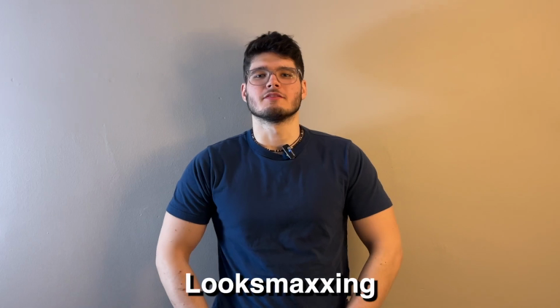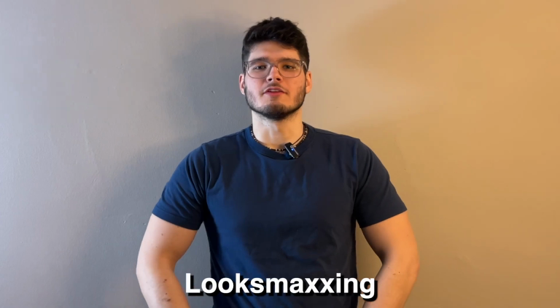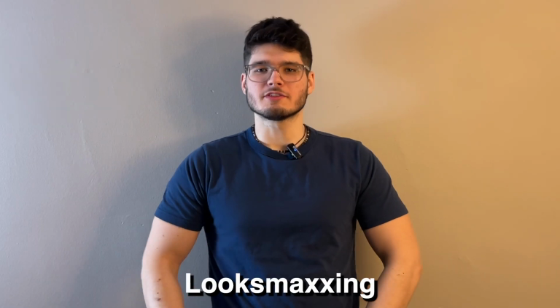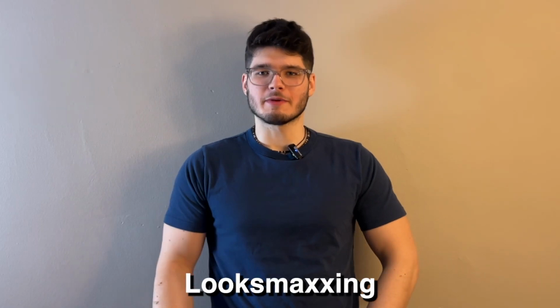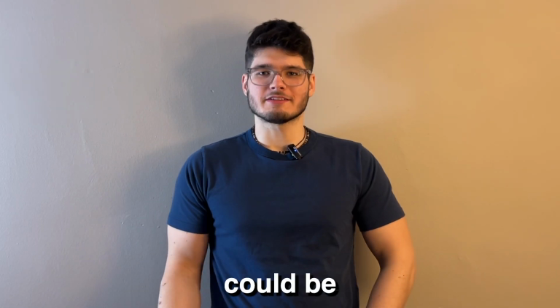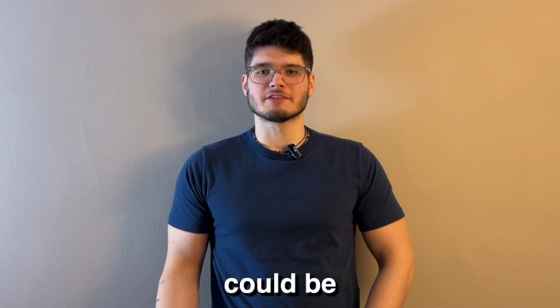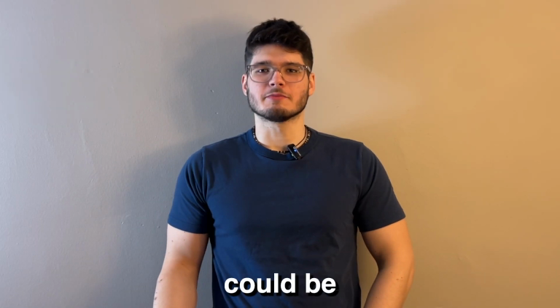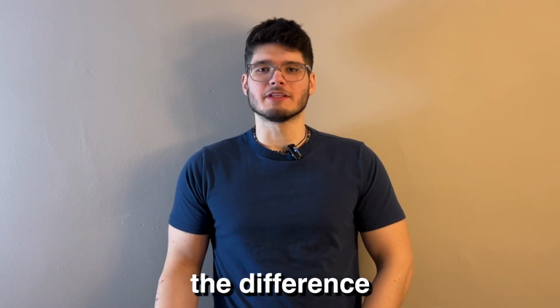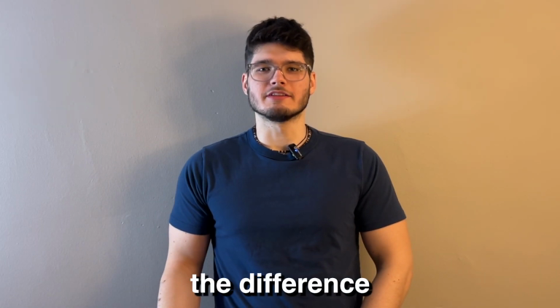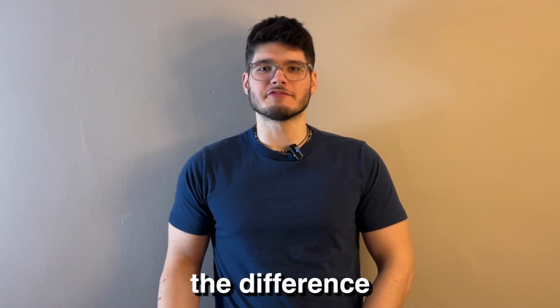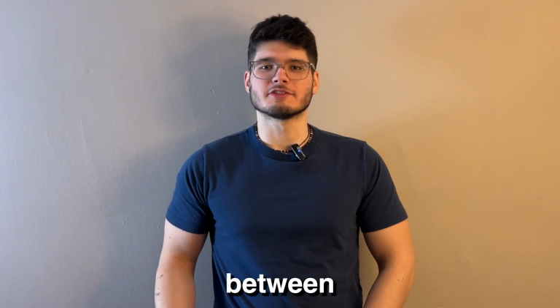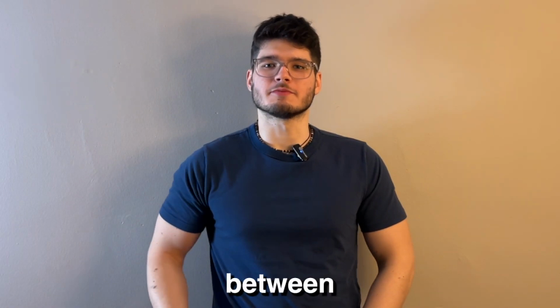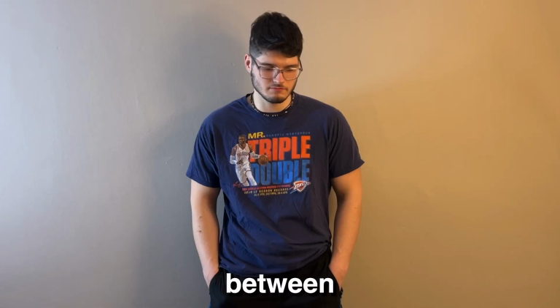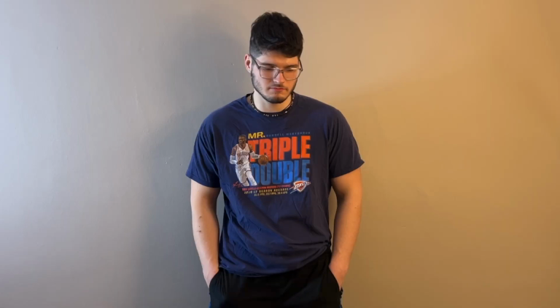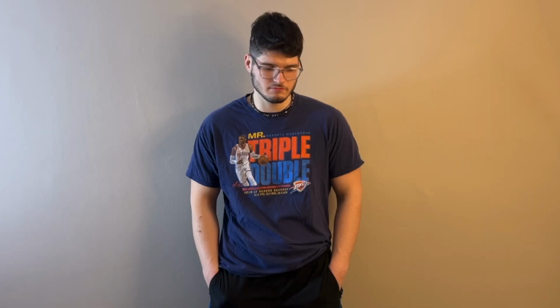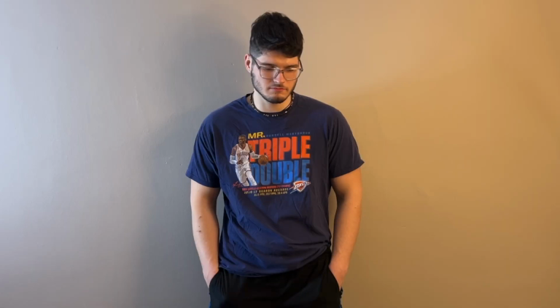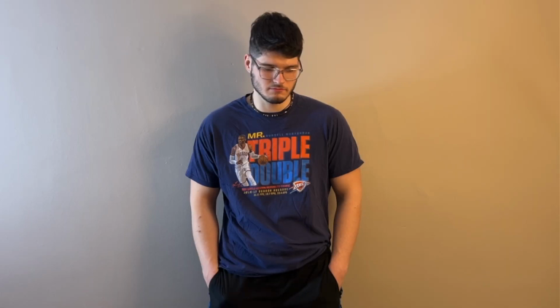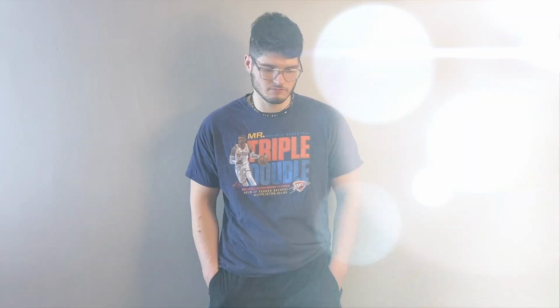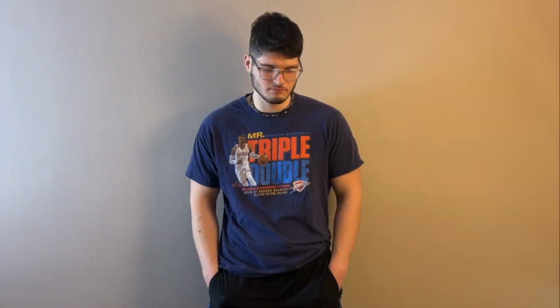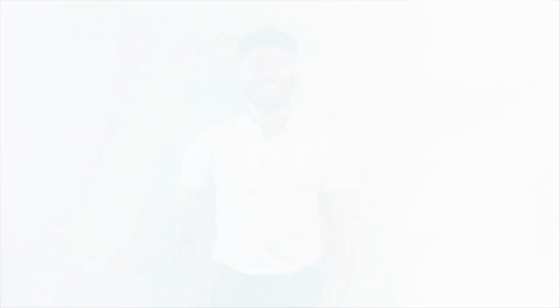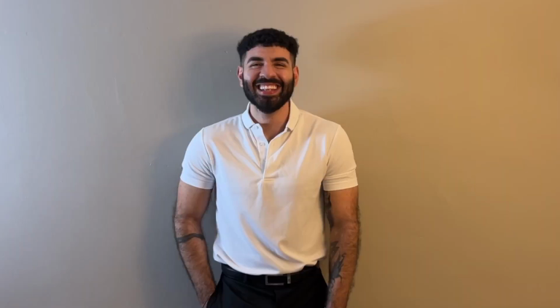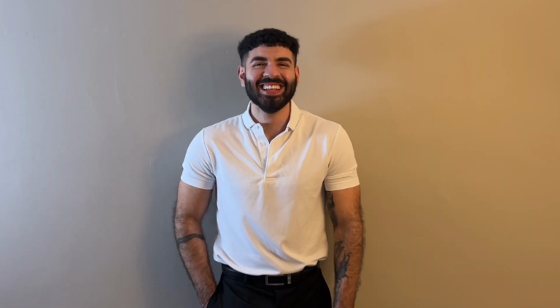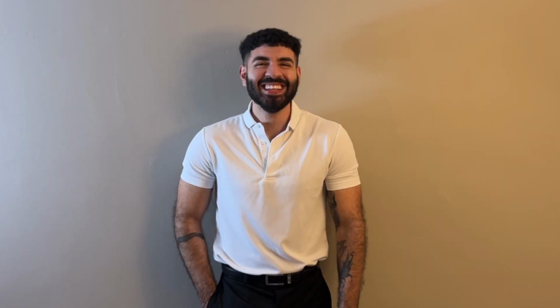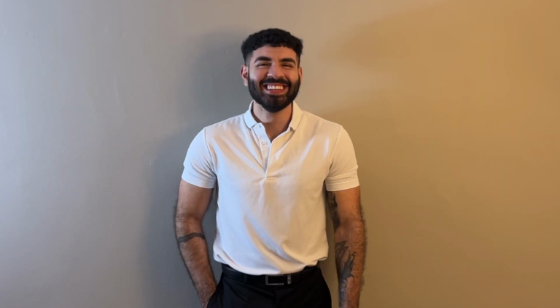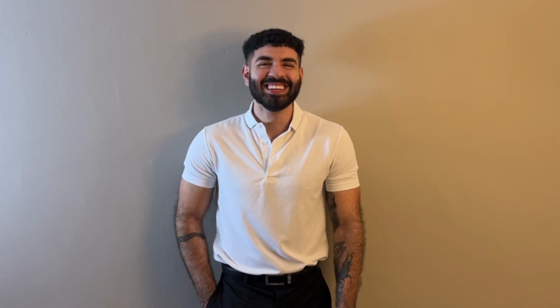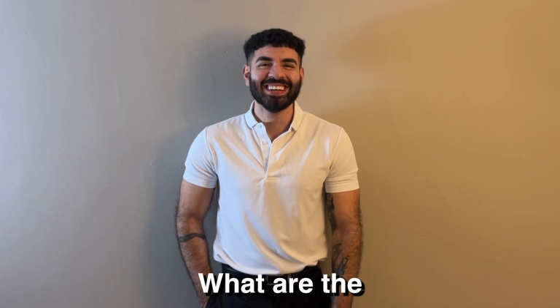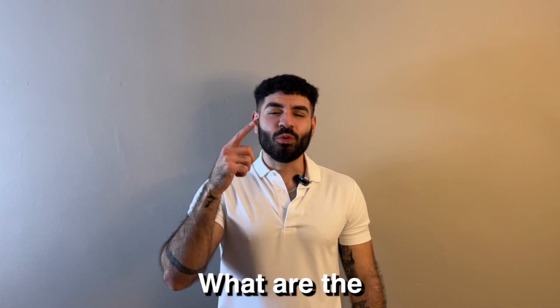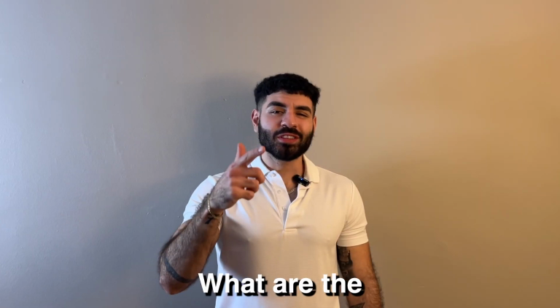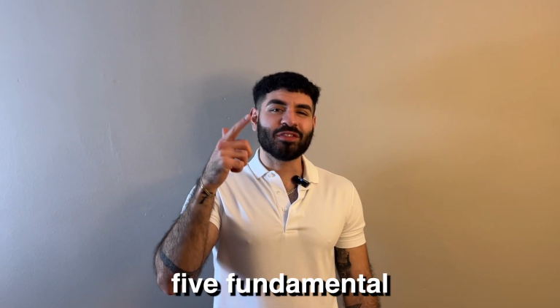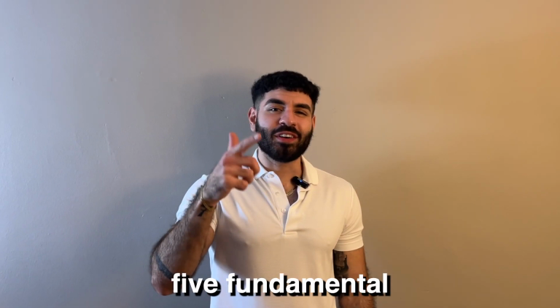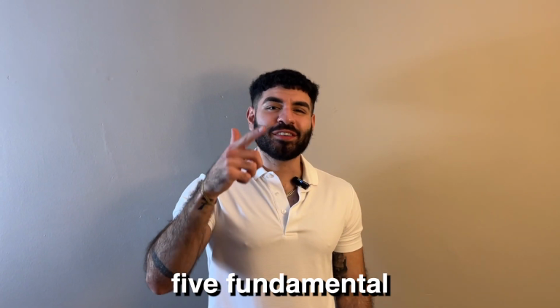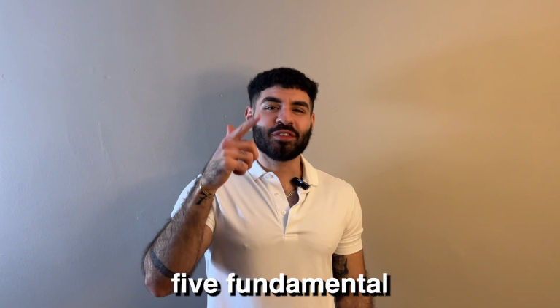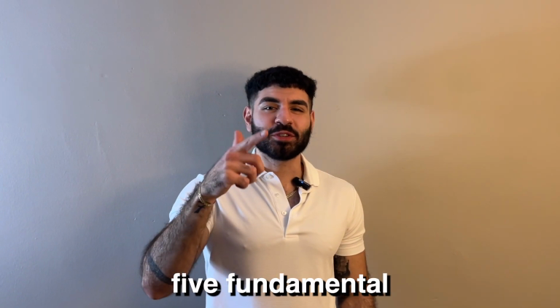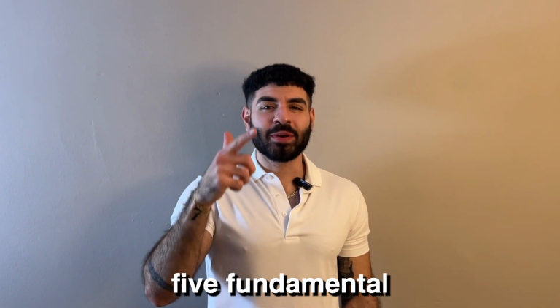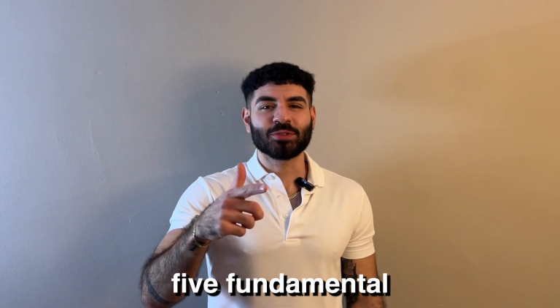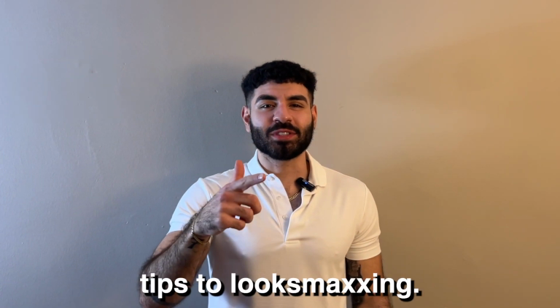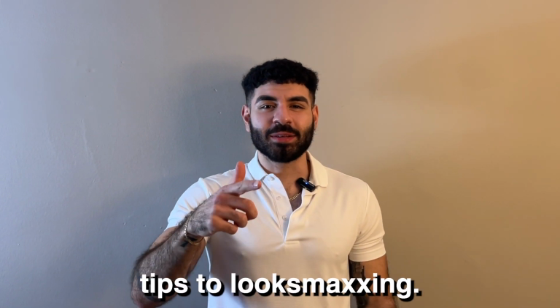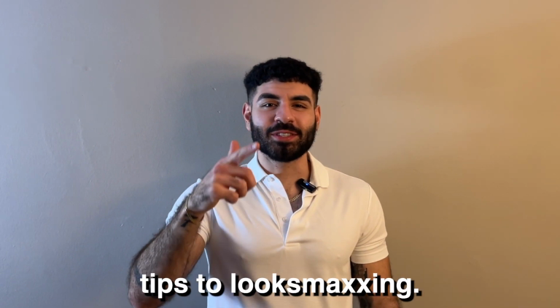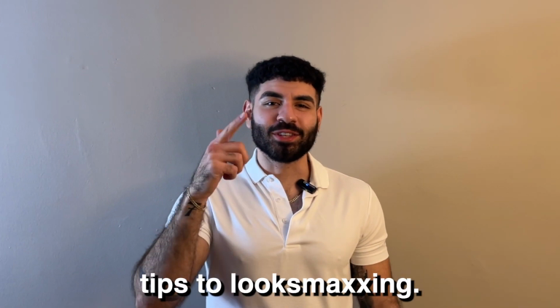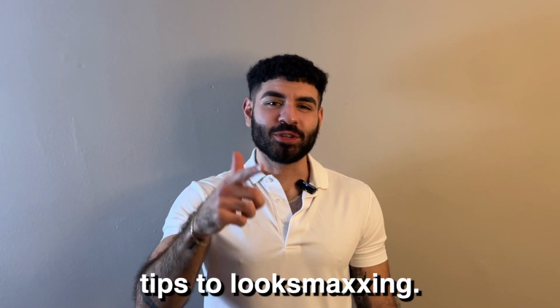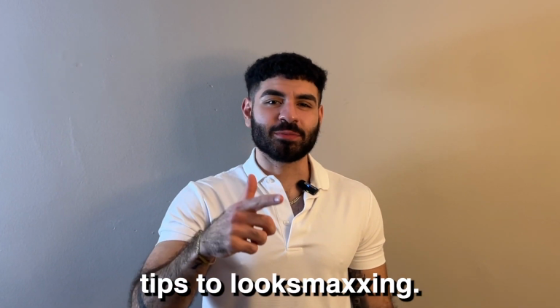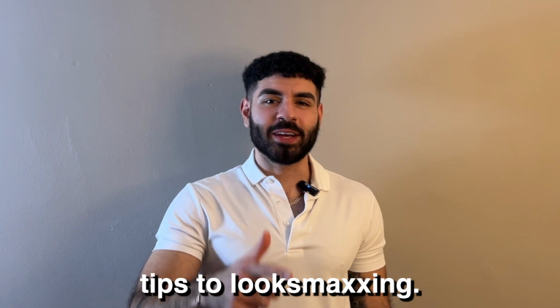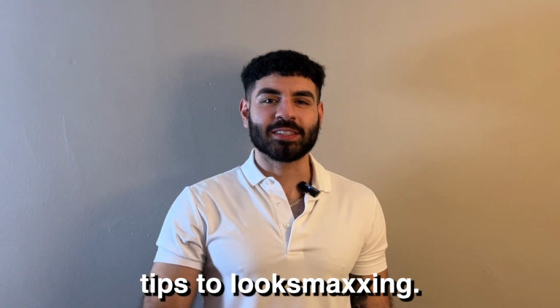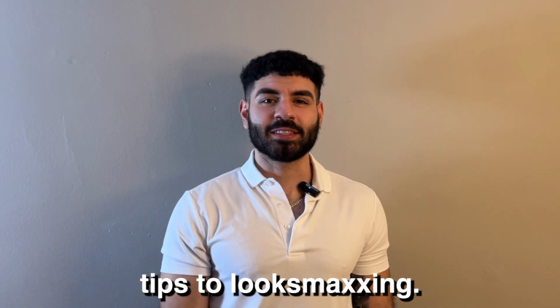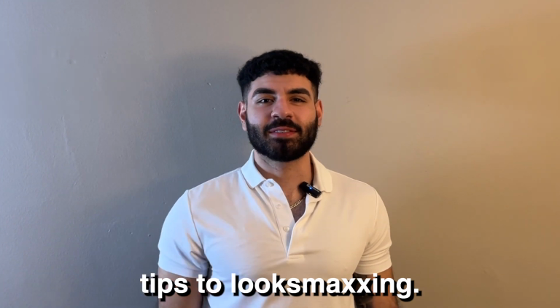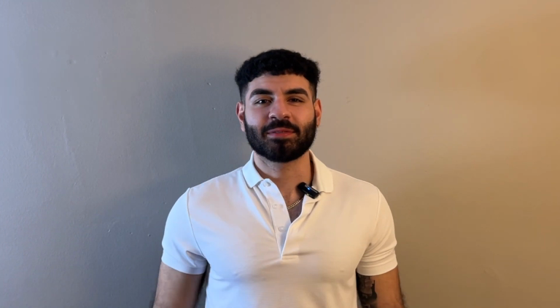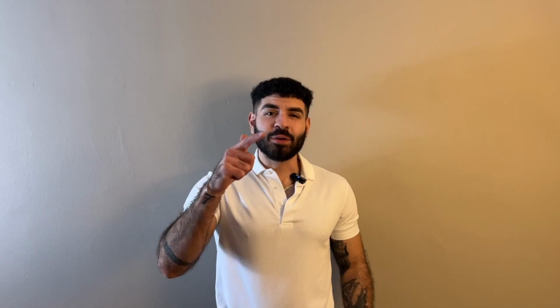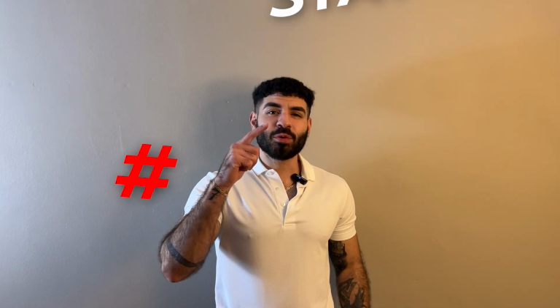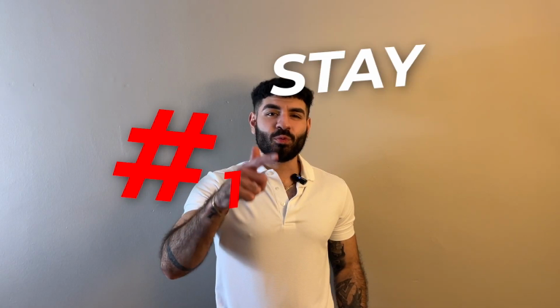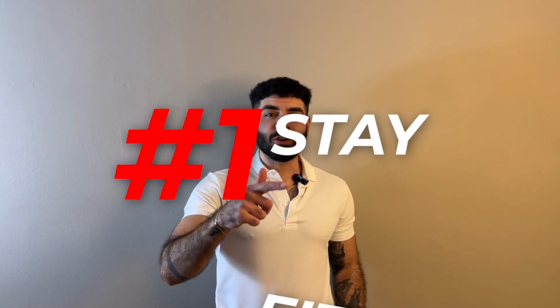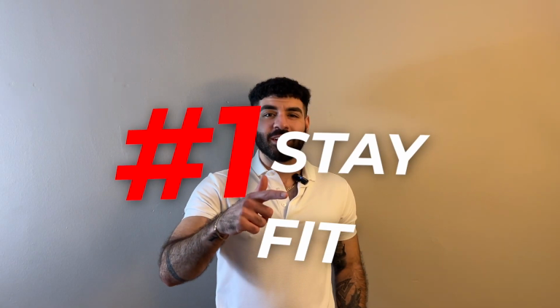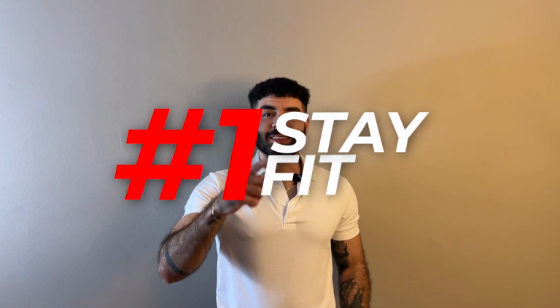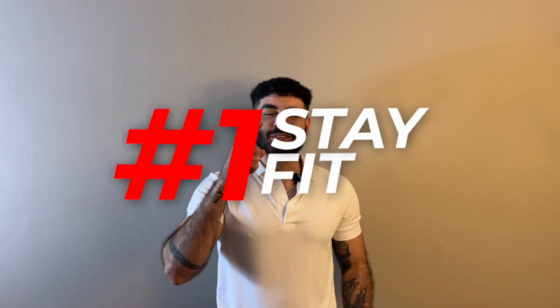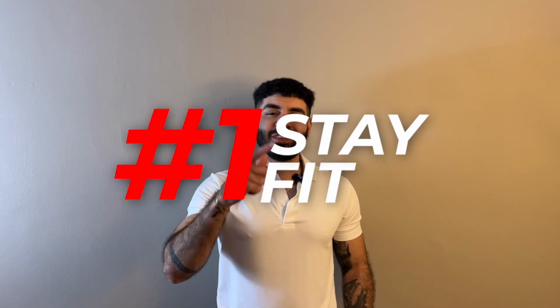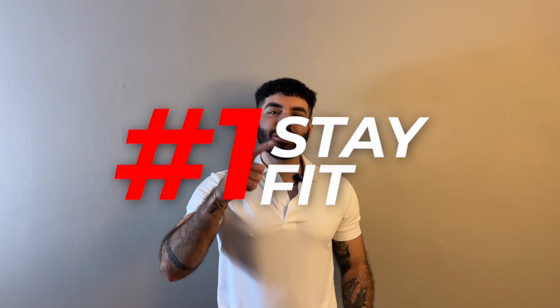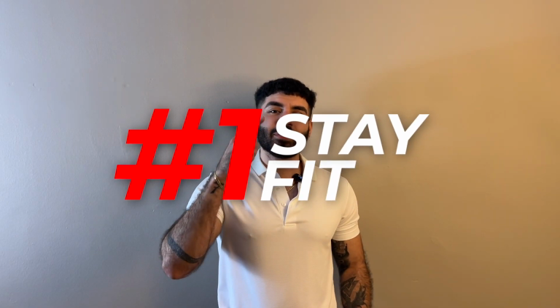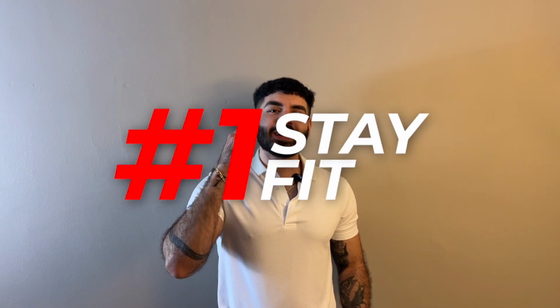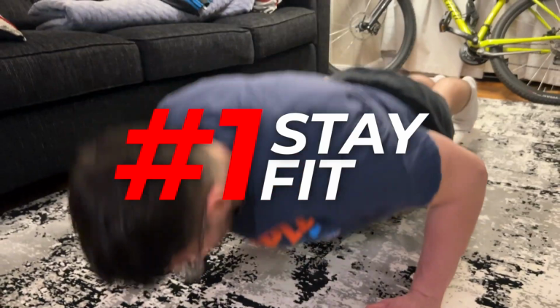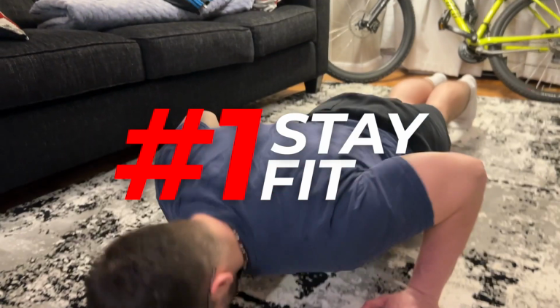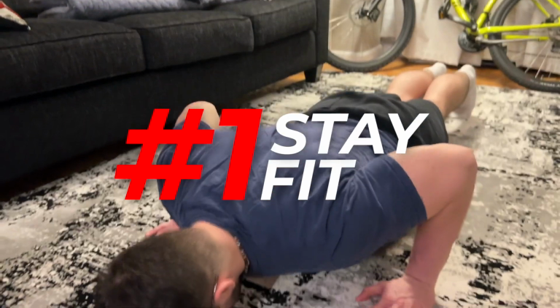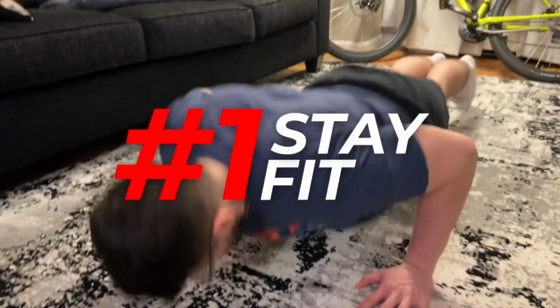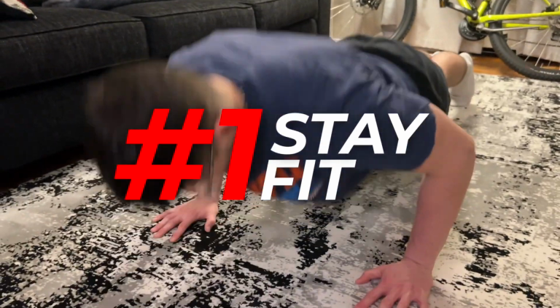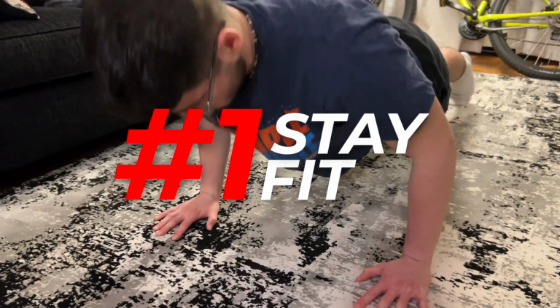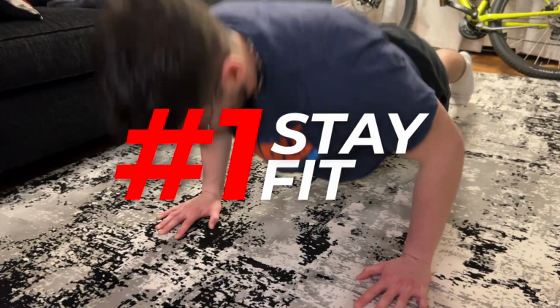Looksmaxing could be the difference between this and this. What are the five fundamental tips to looksmaxing? Number one: developing a healthy physique.